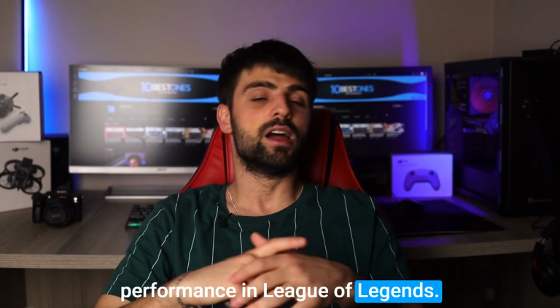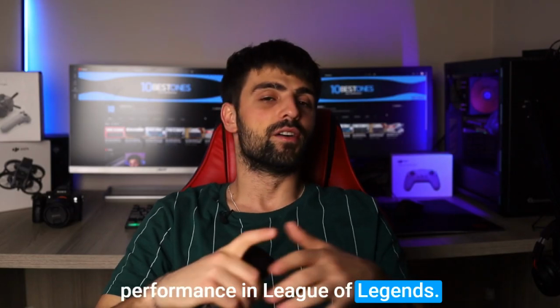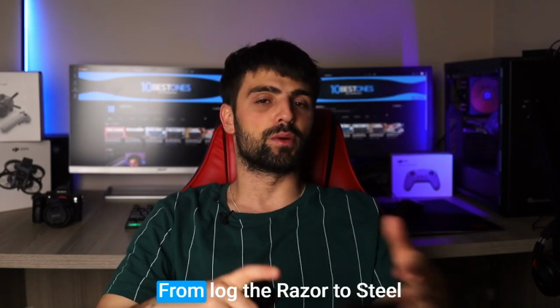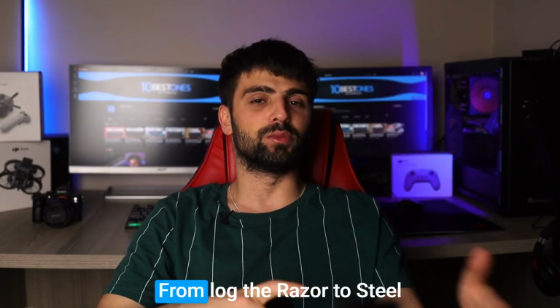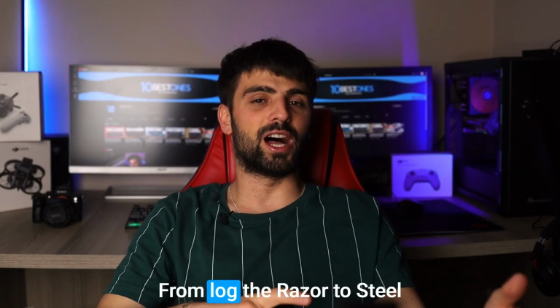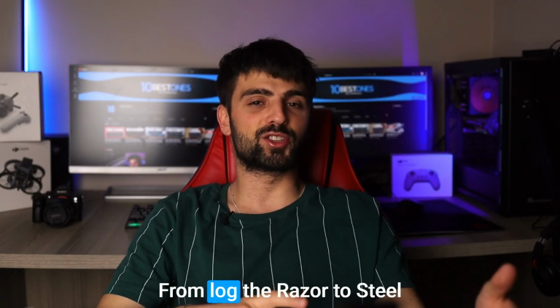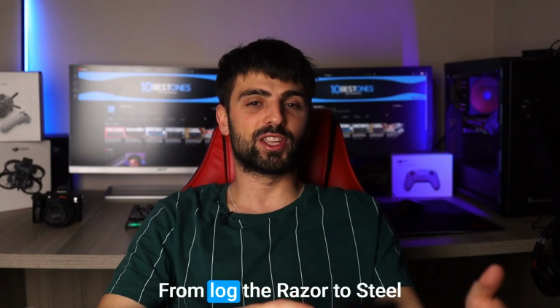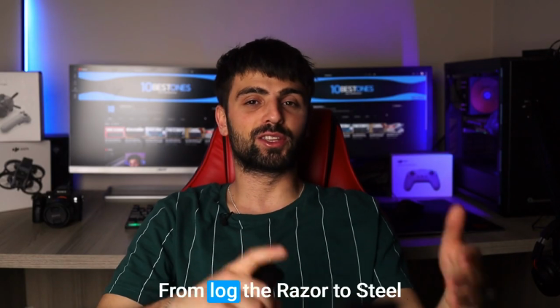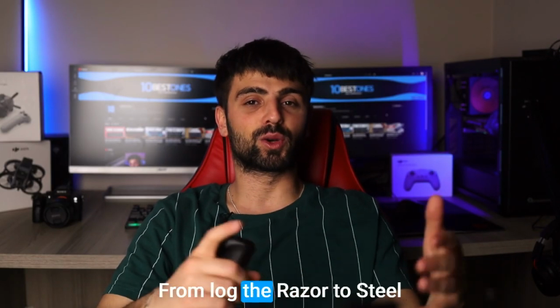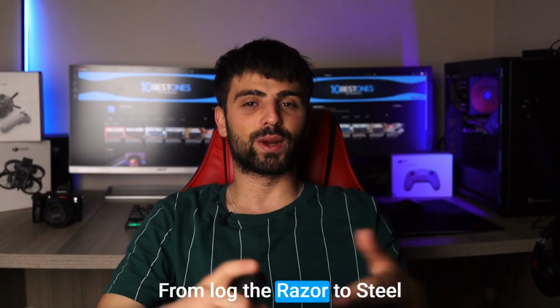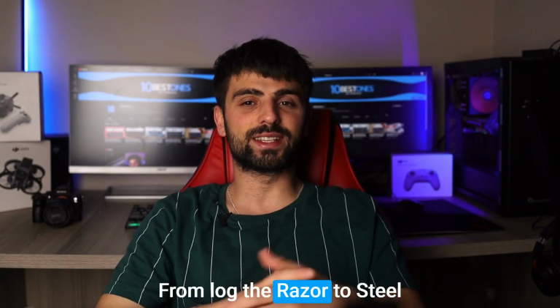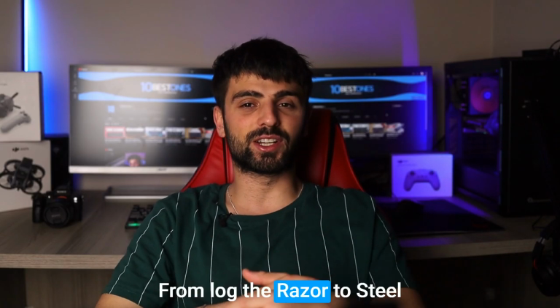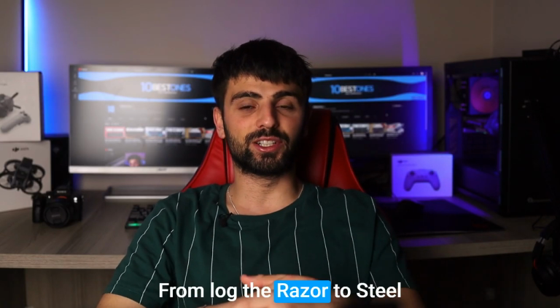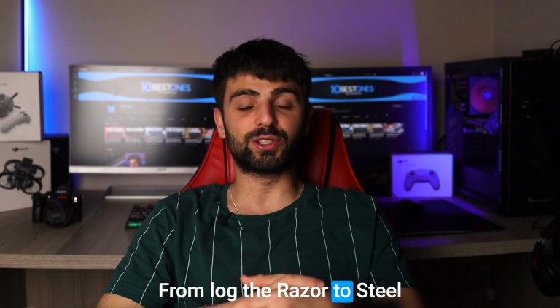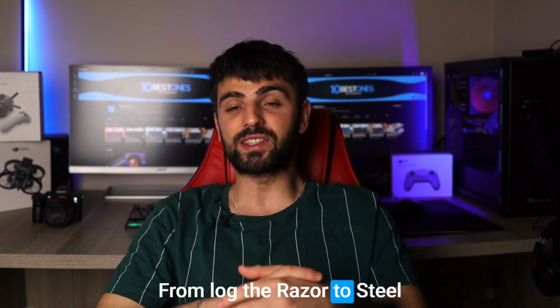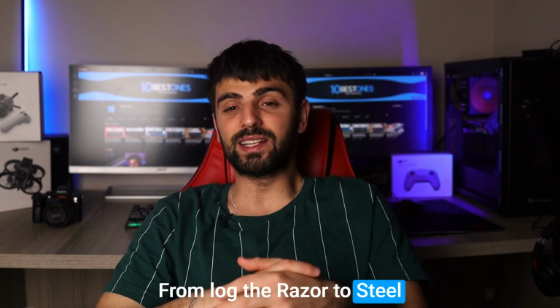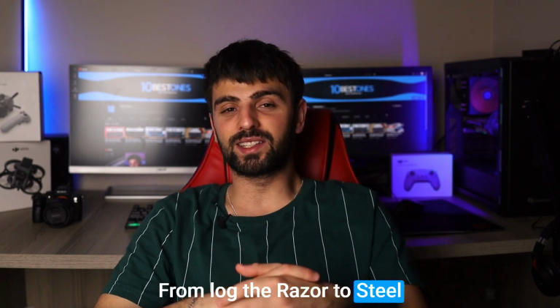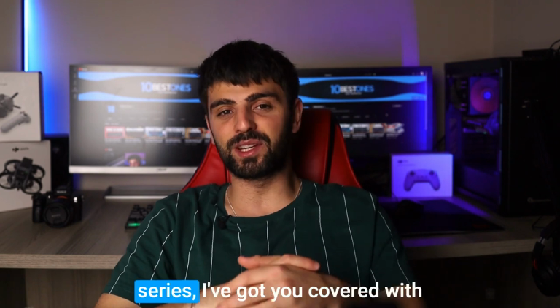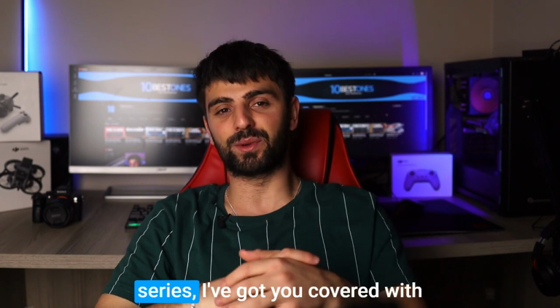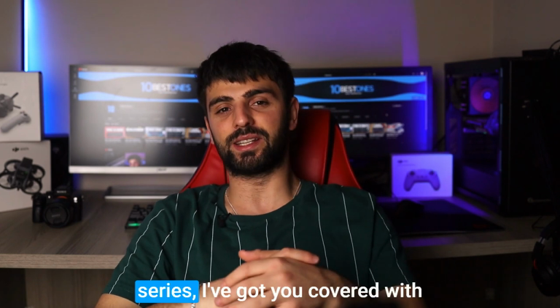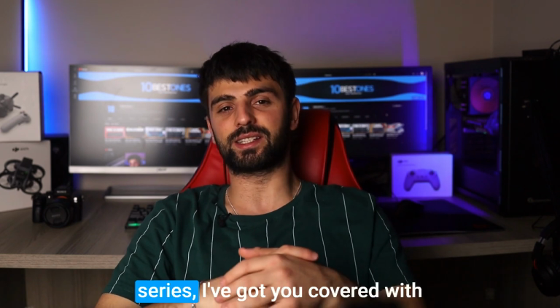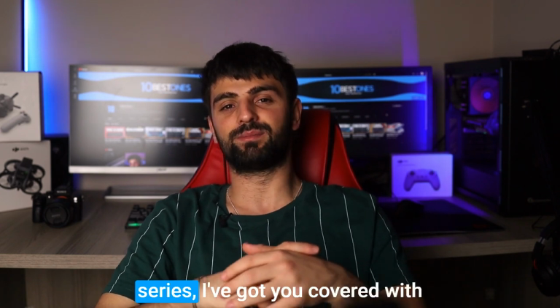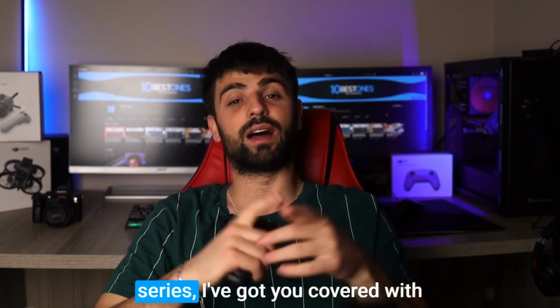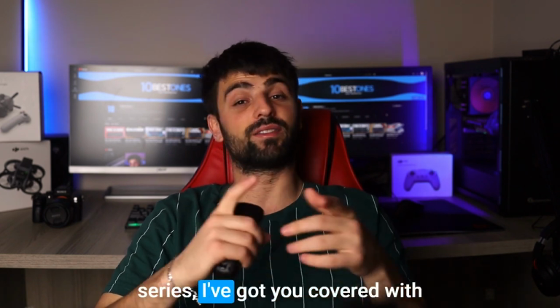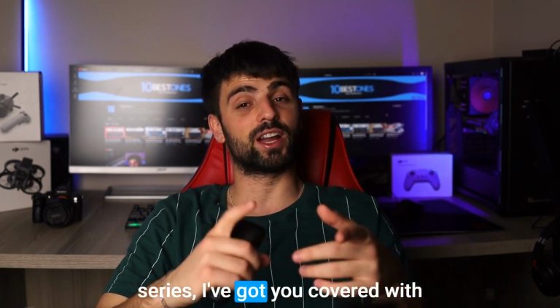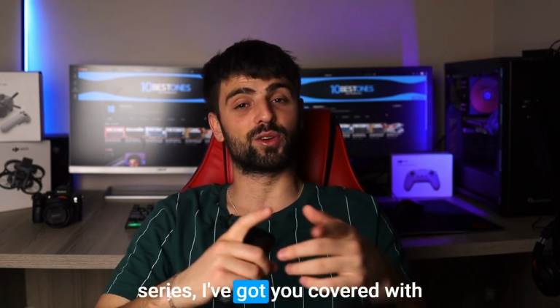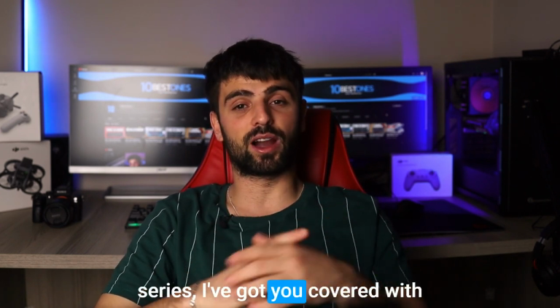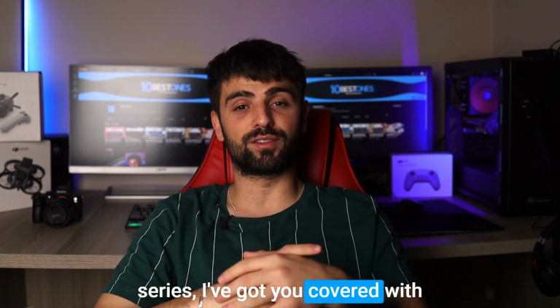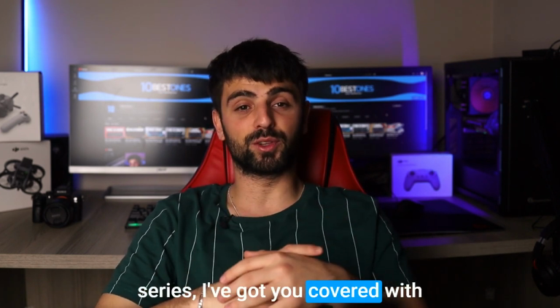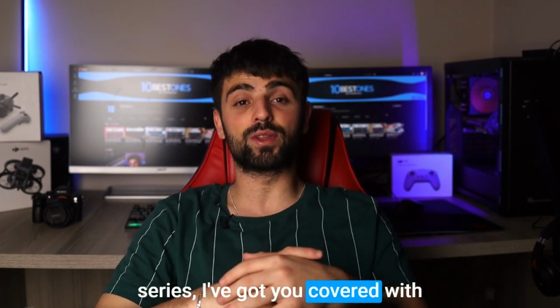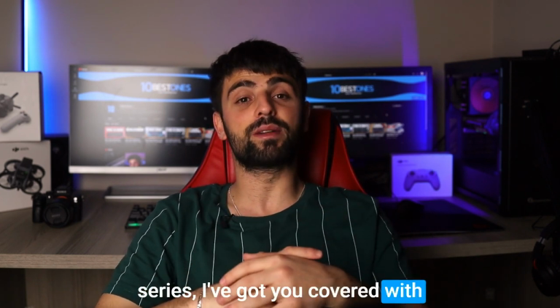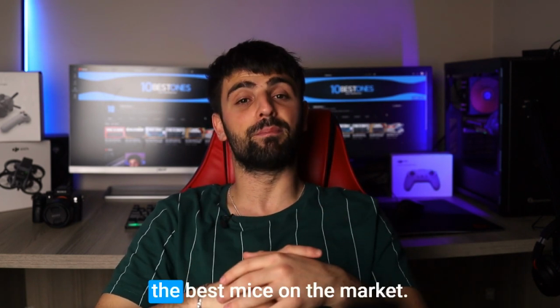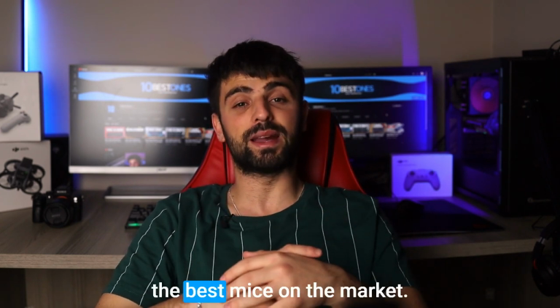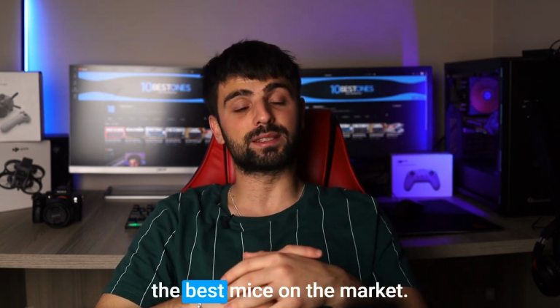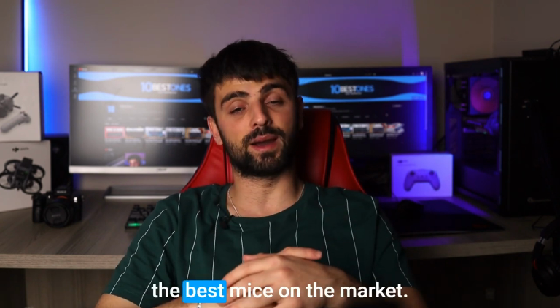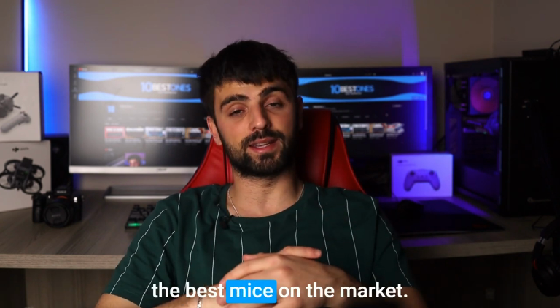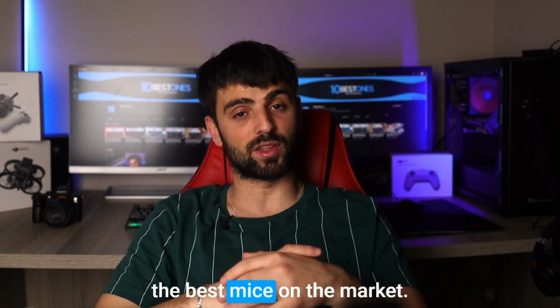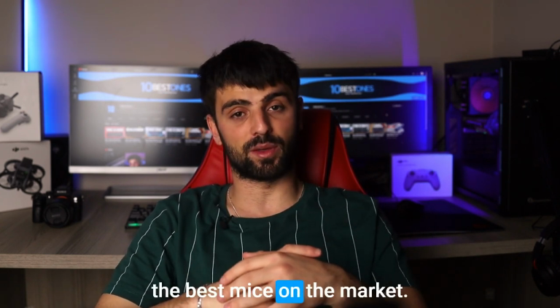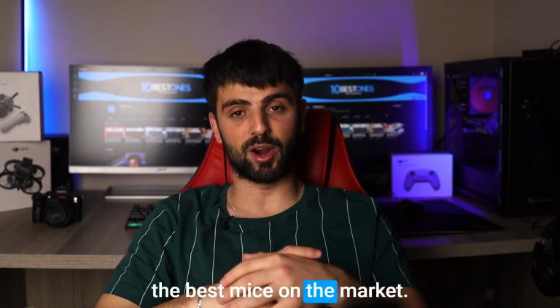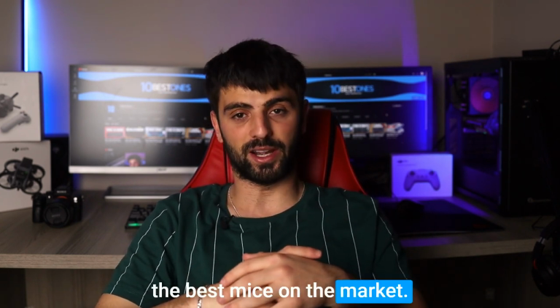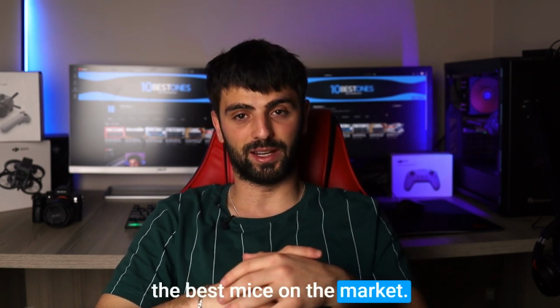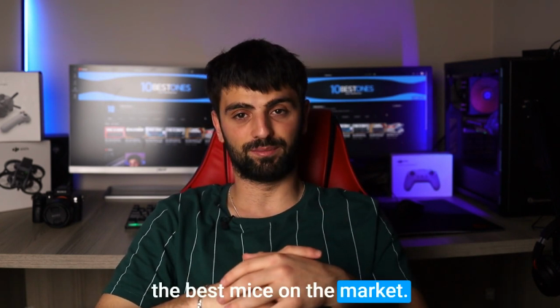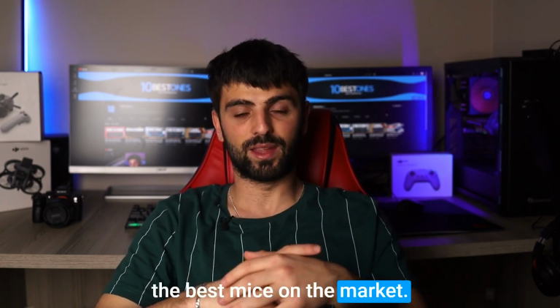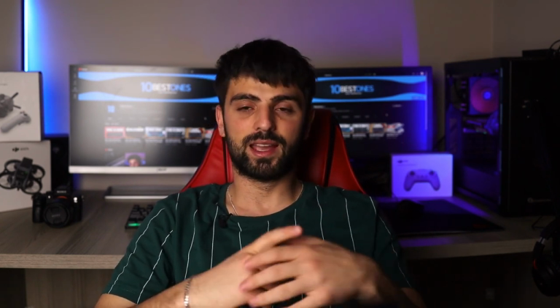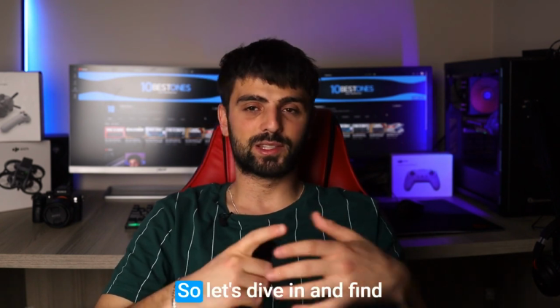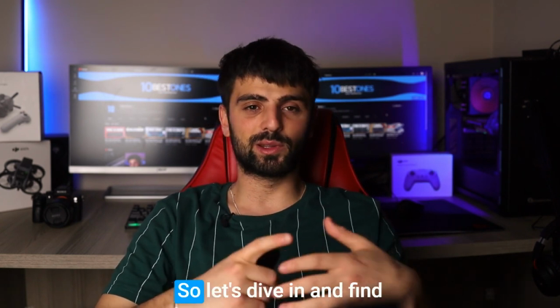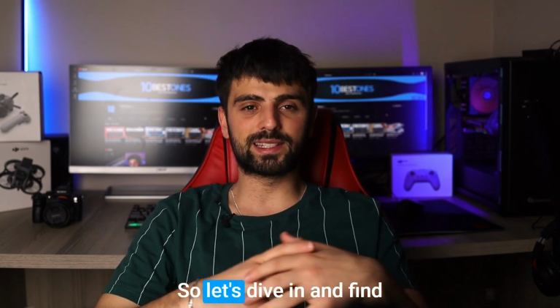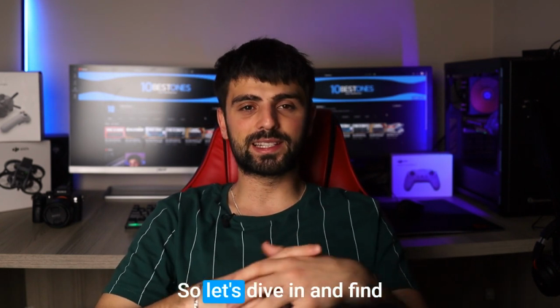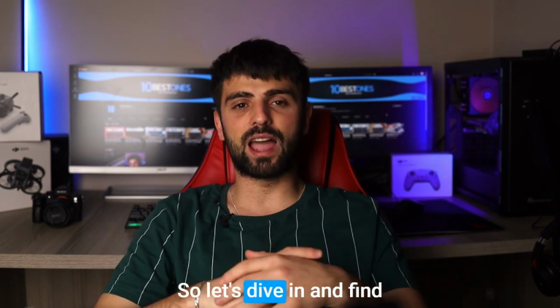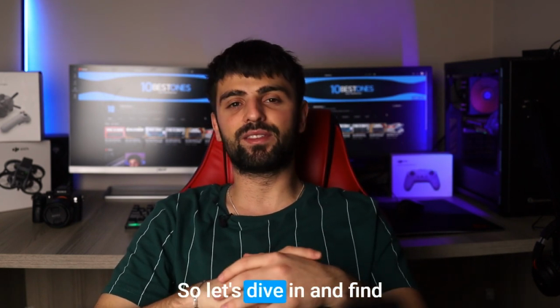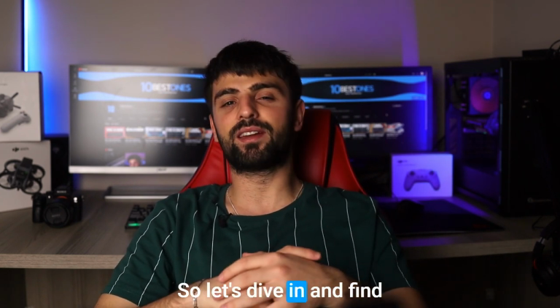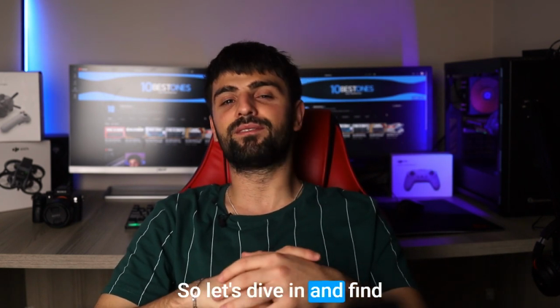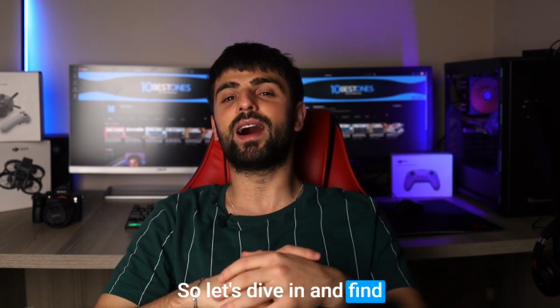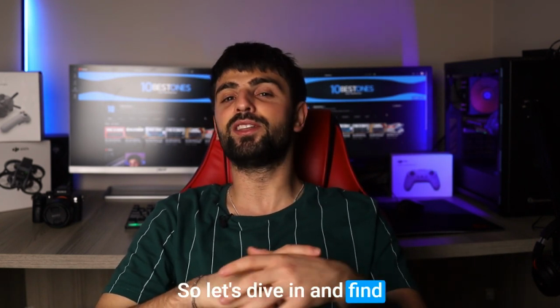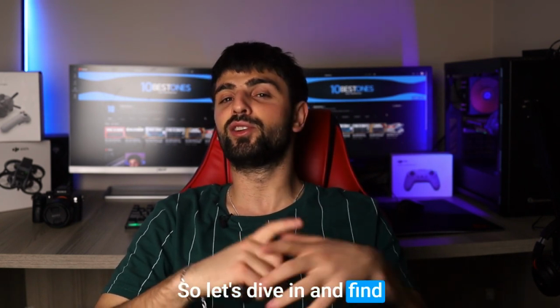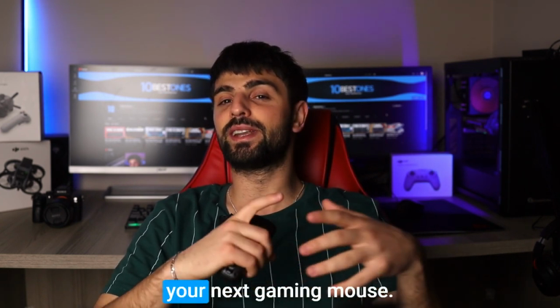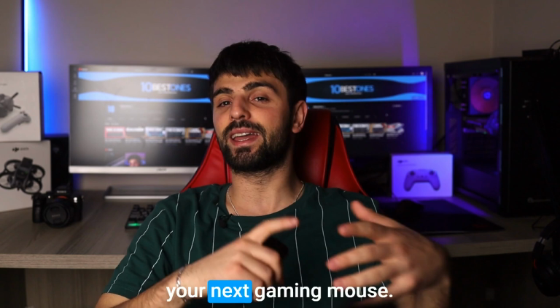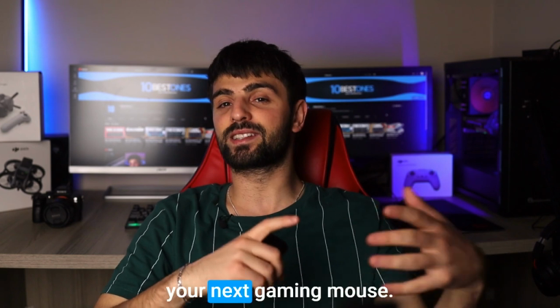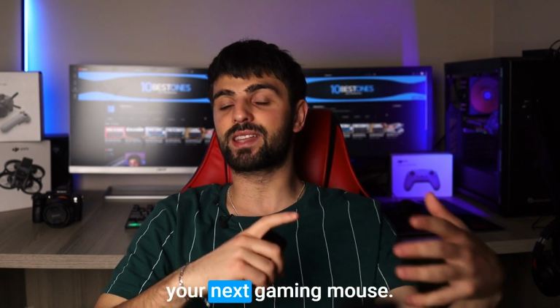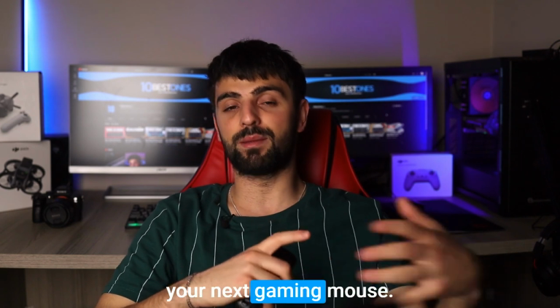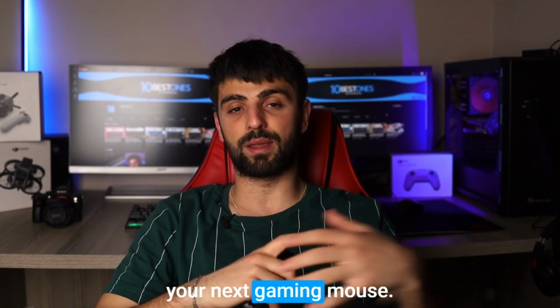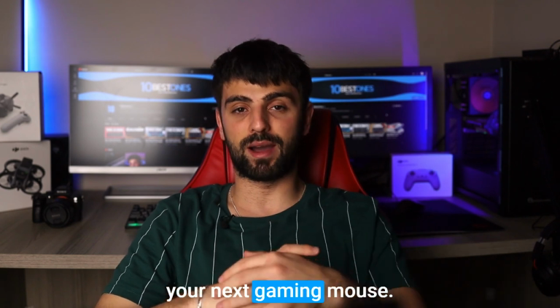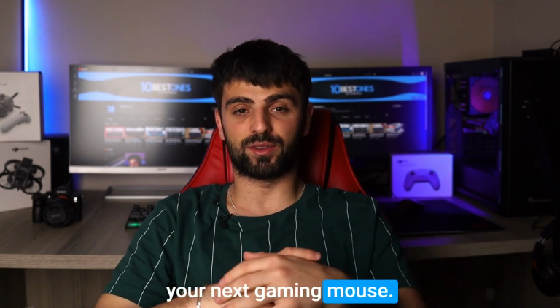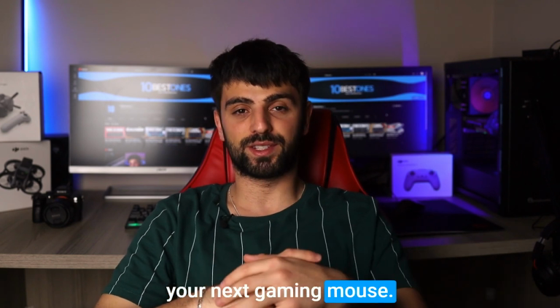From Logitech to Razer to SteelSeries, I've got you covered with the best mice on the market! So let's dive in and find your next gaming mouse!